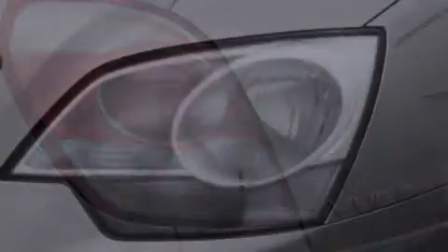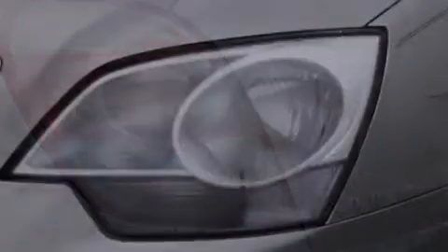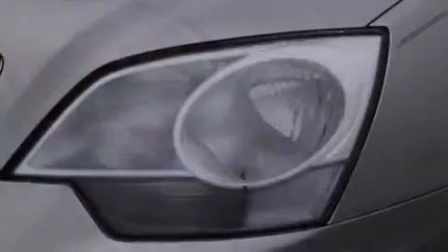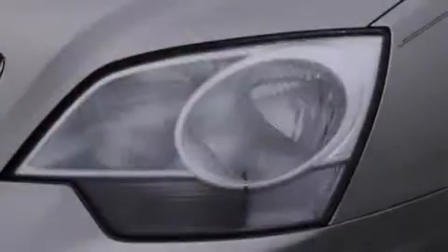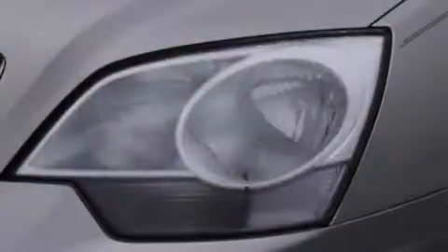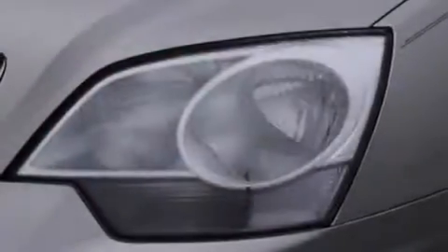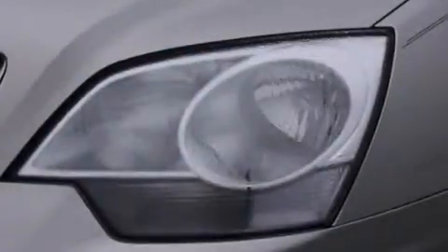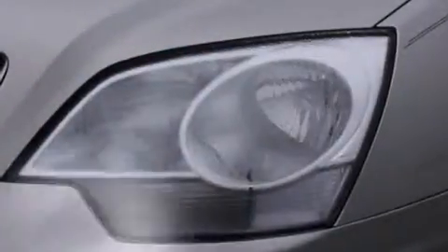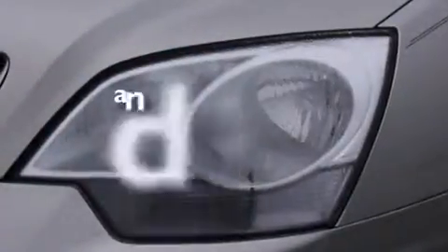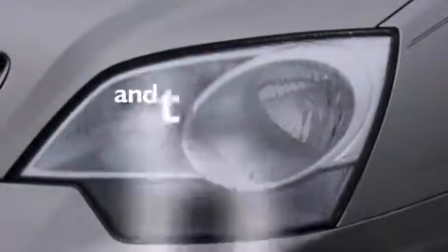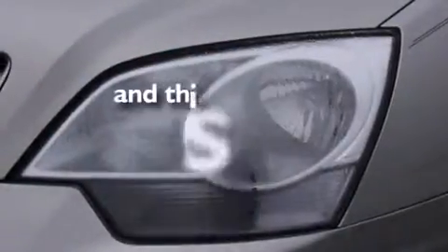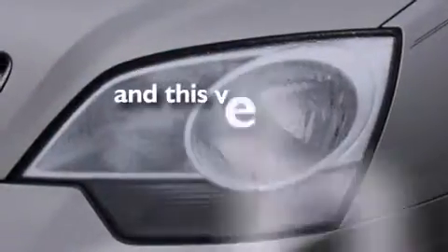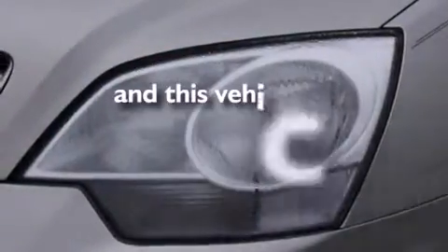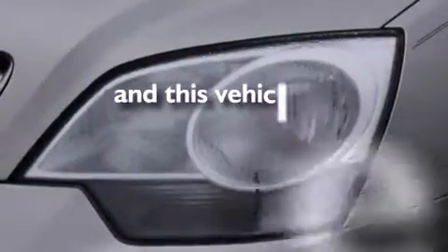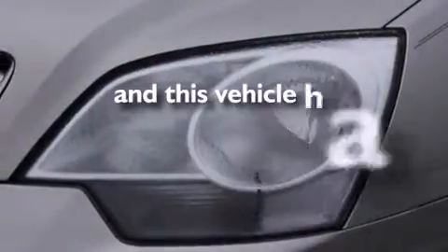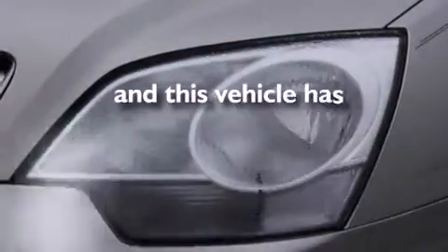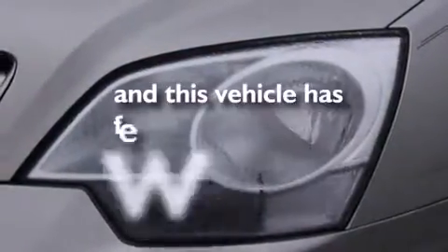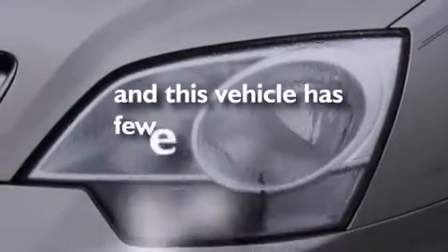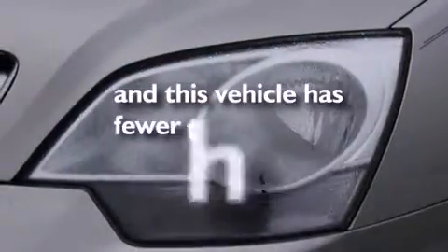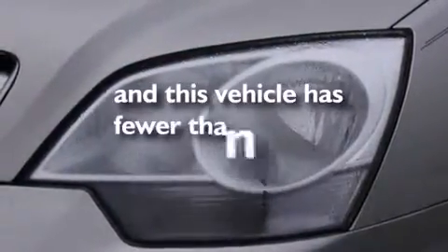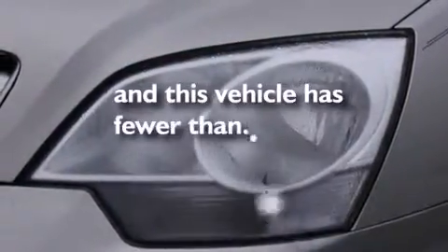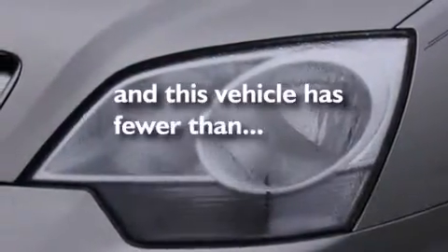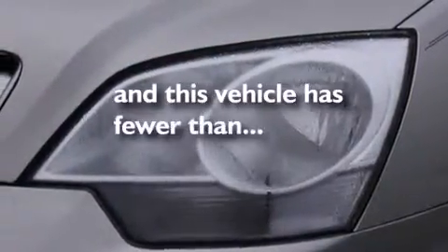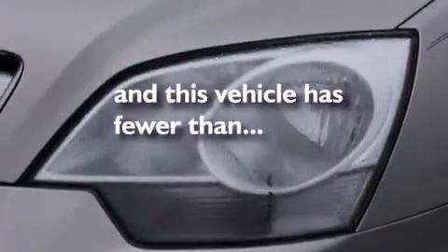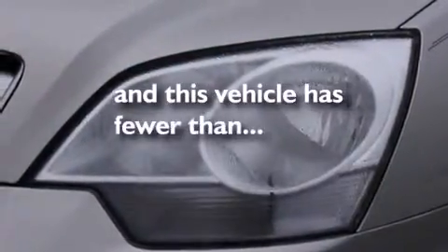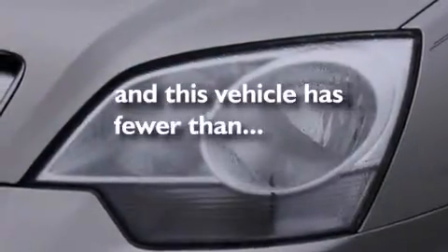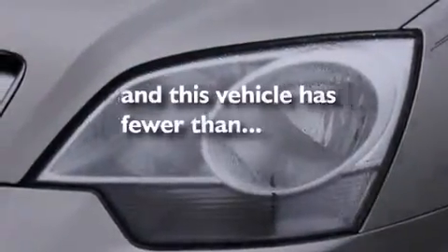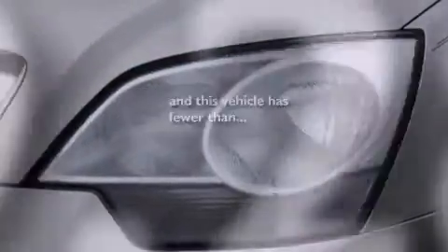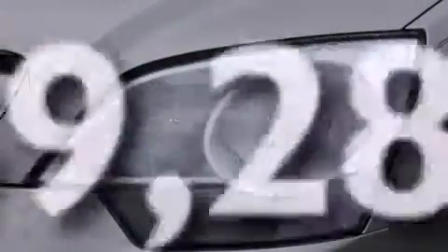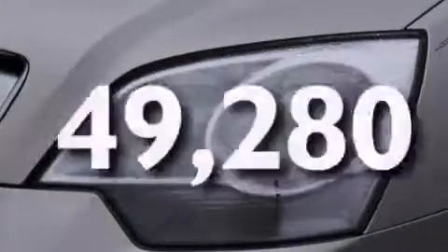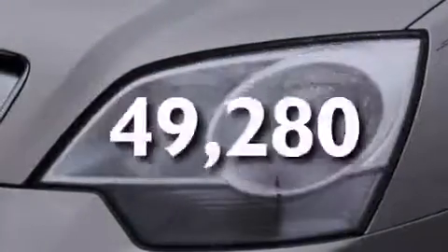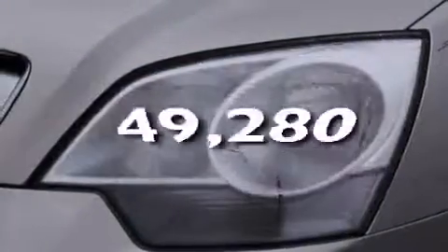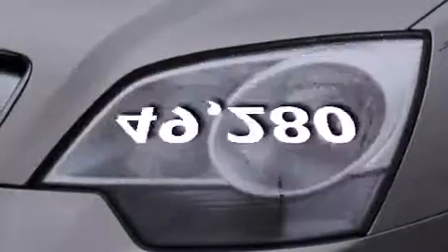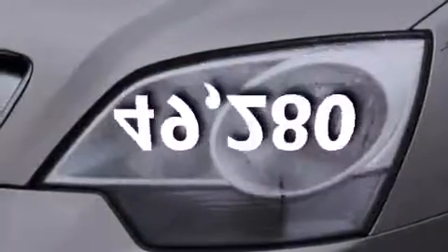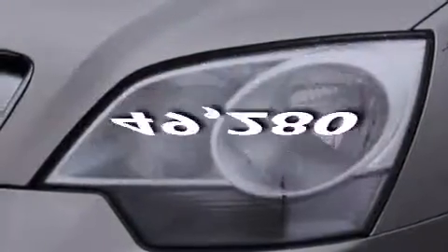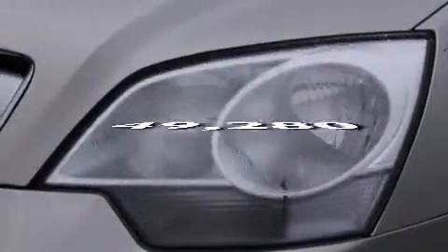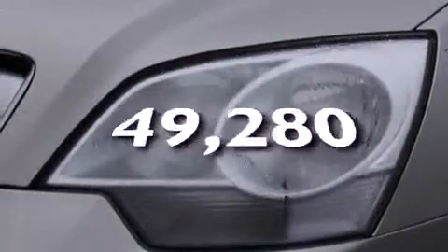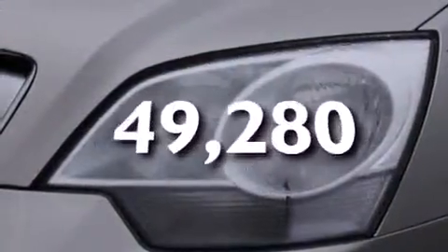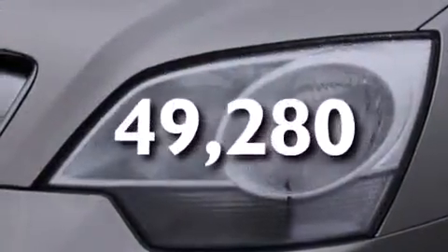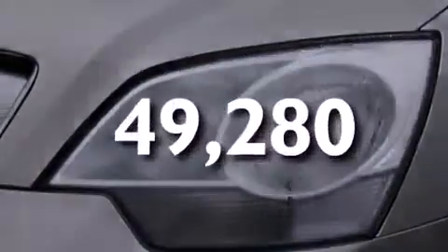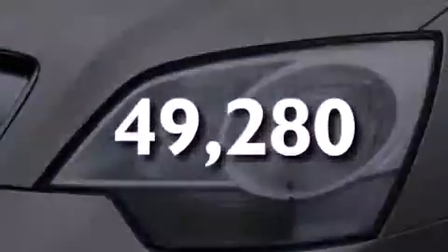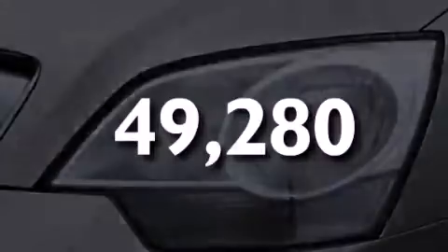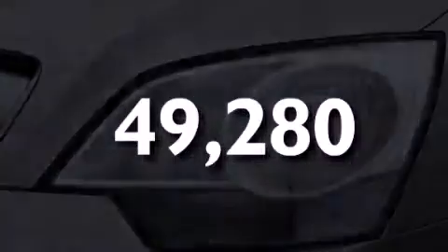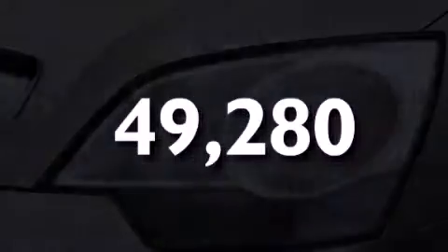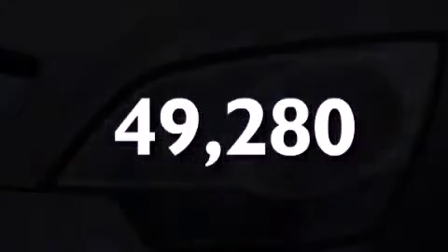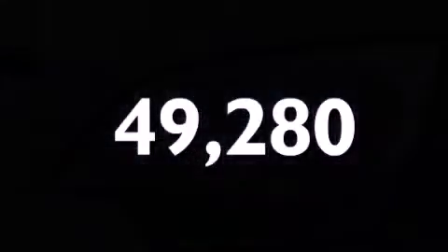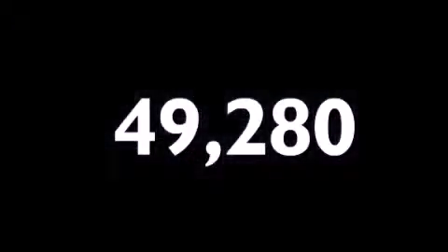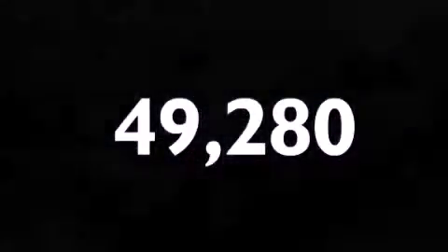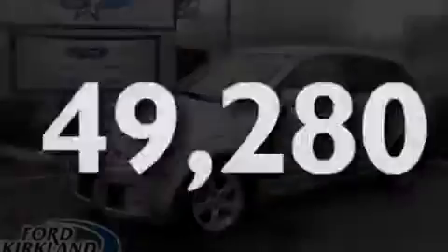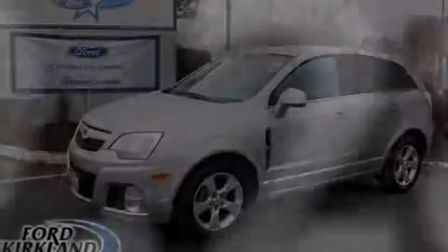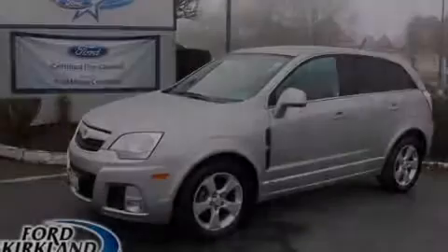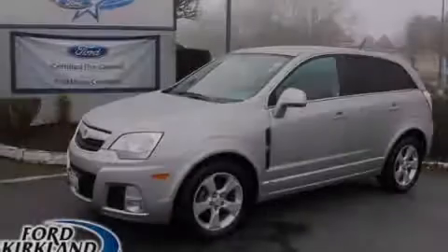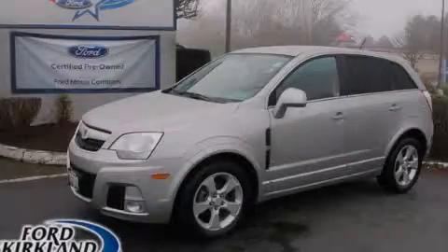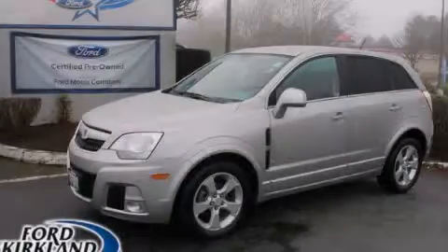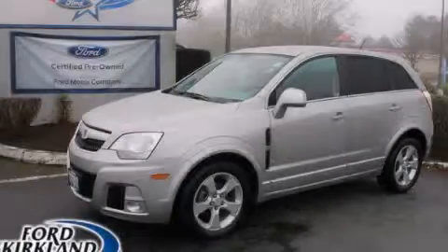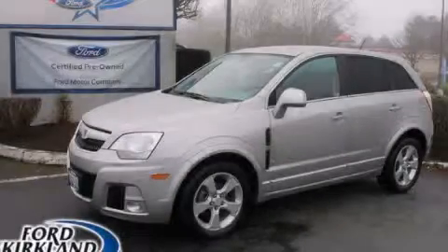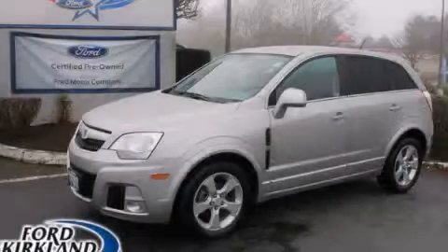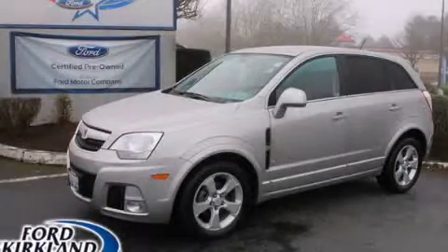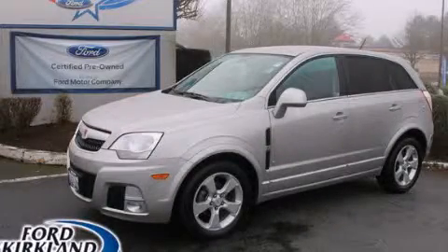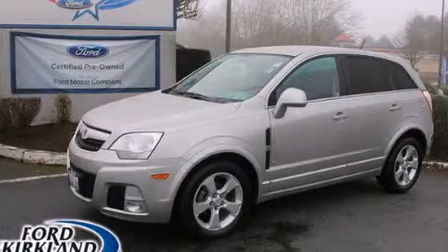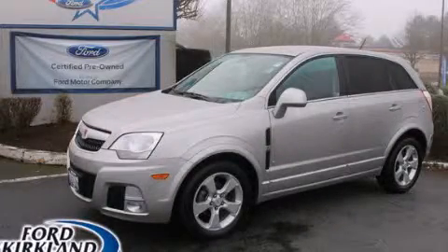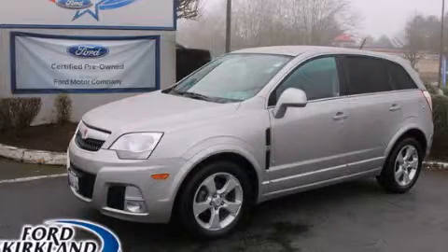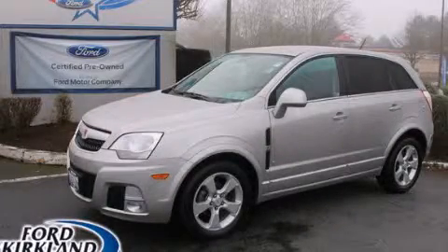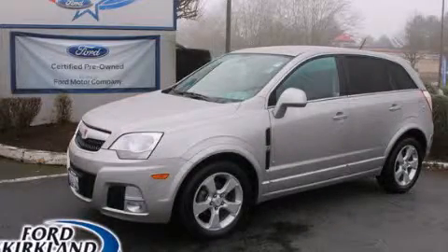This vehicle has fewer than 50,000 miles on the odometer. Please call today to reserve this vehicle for a test drive.